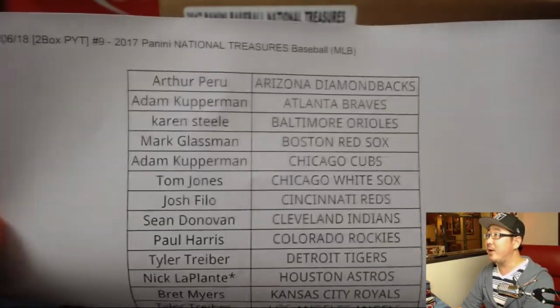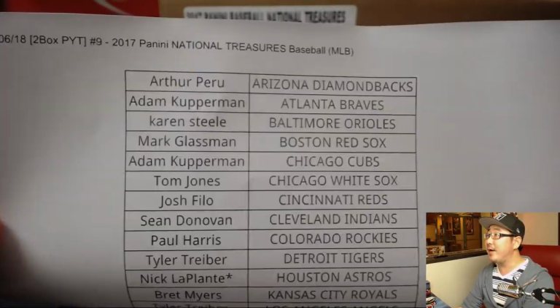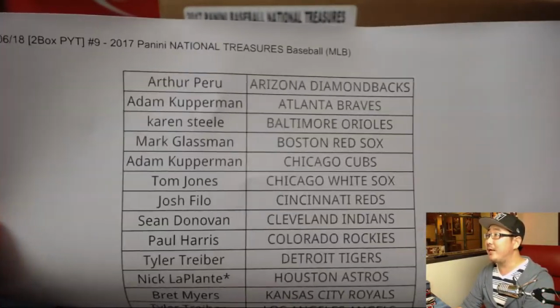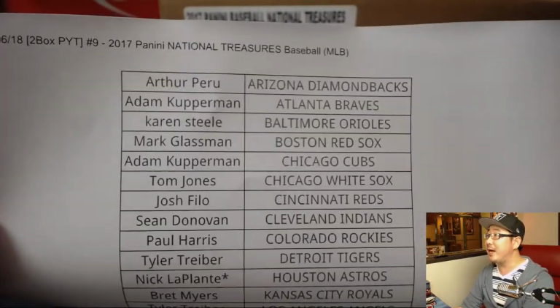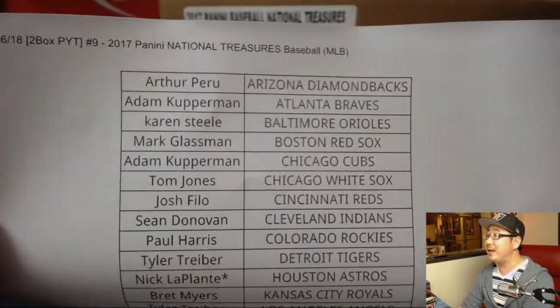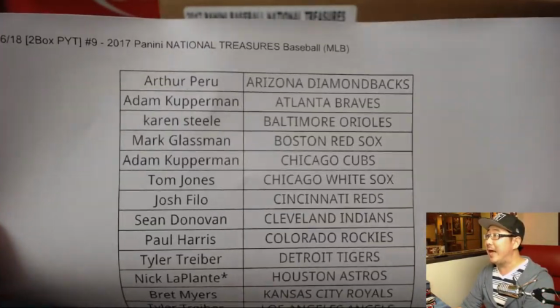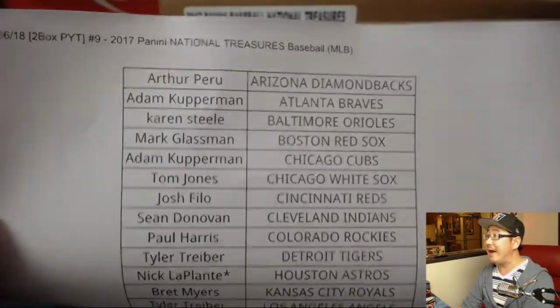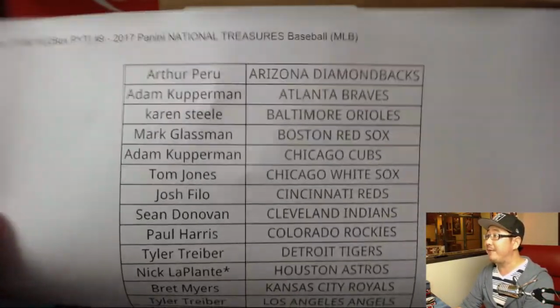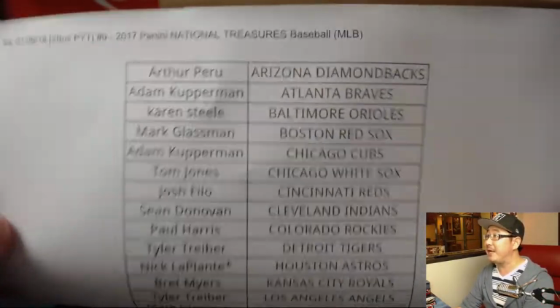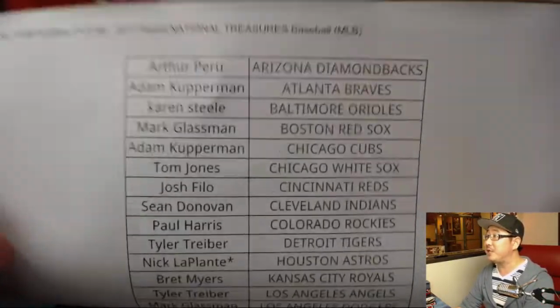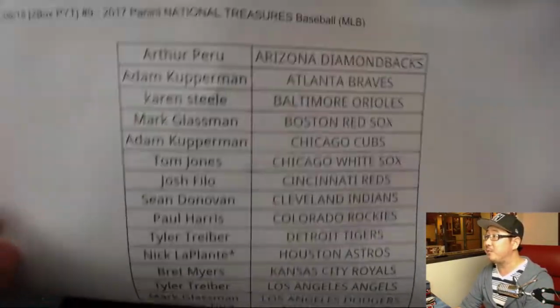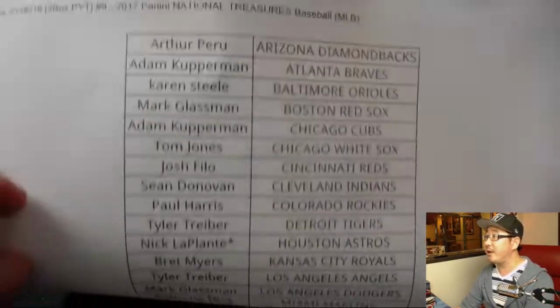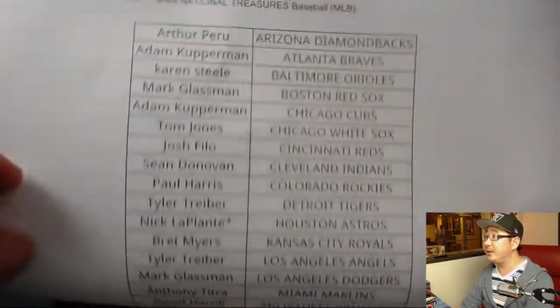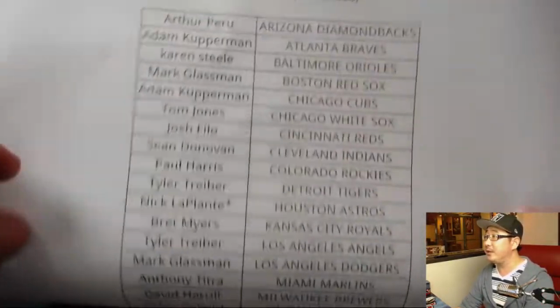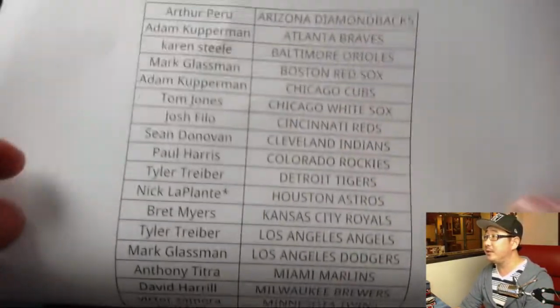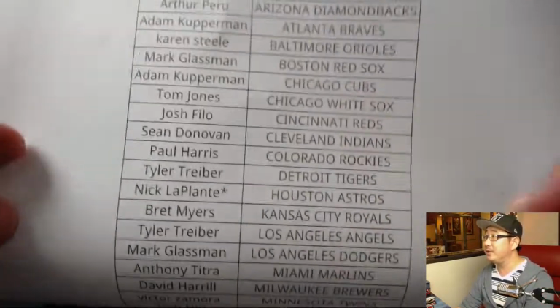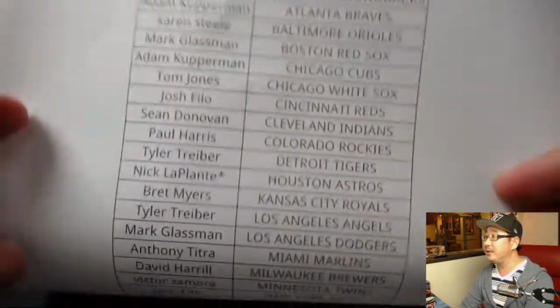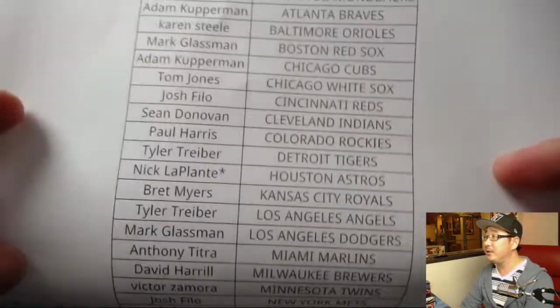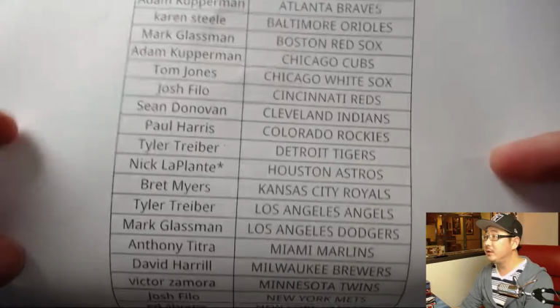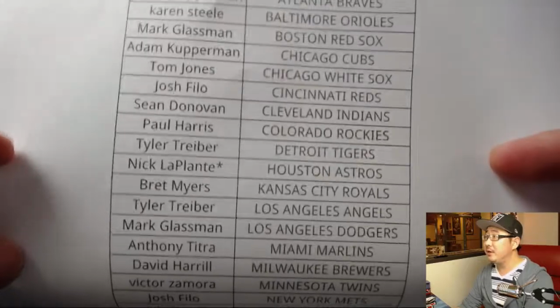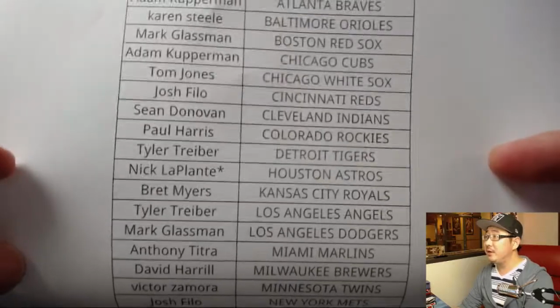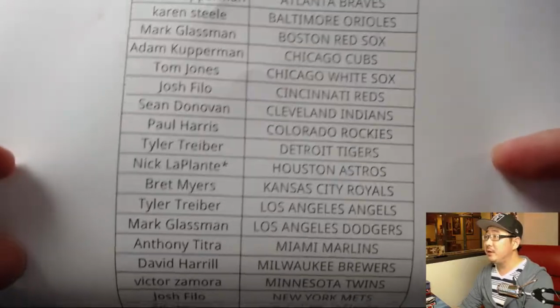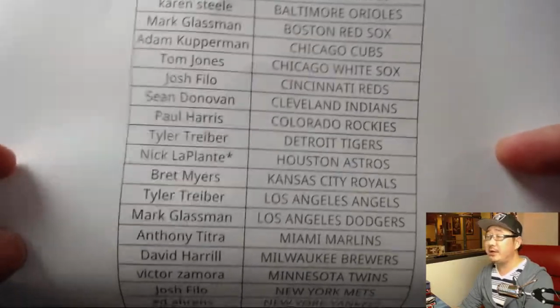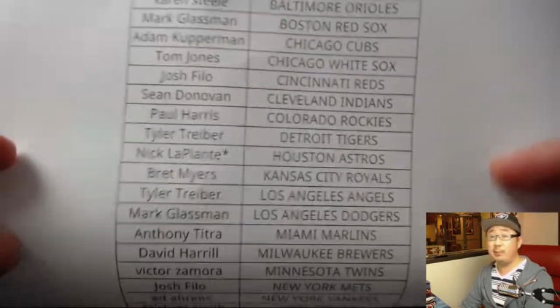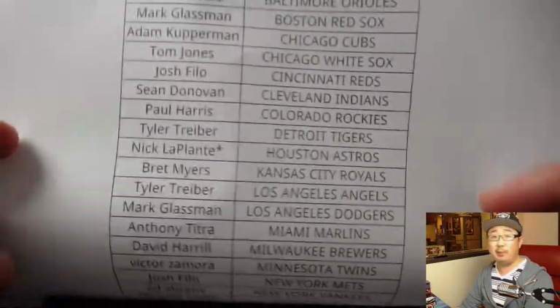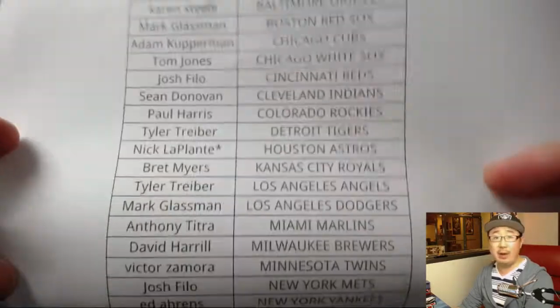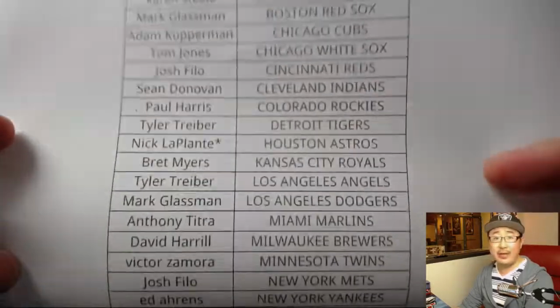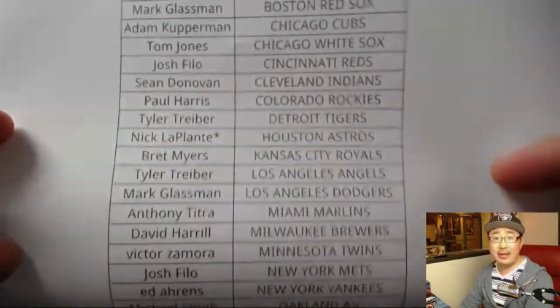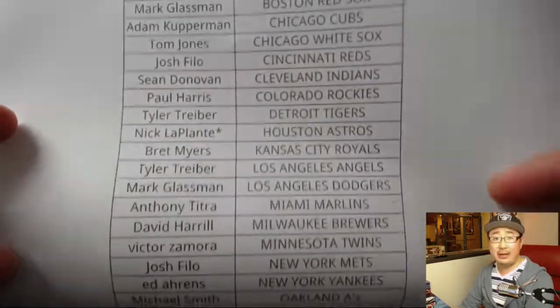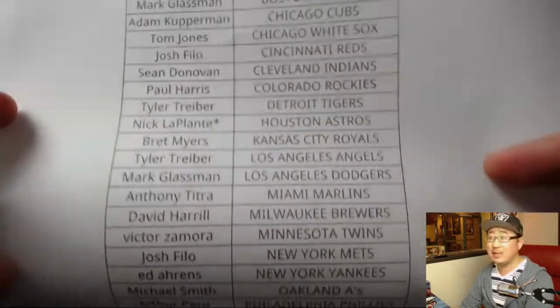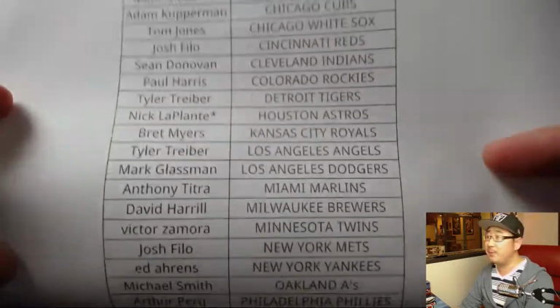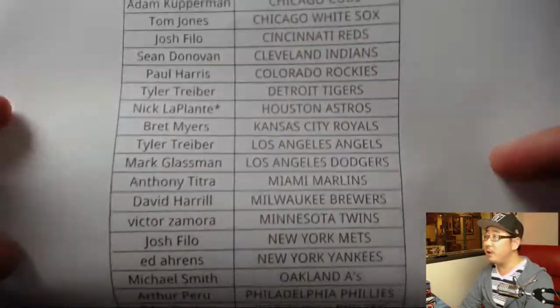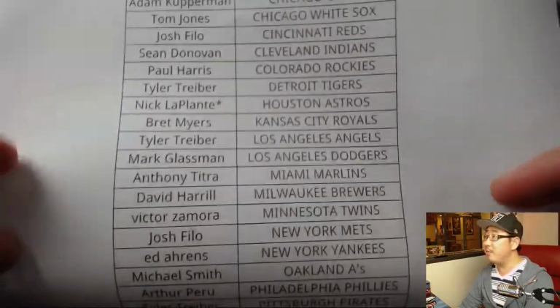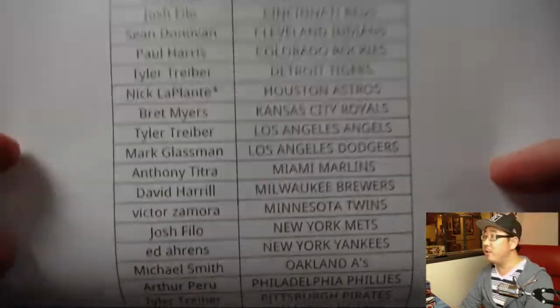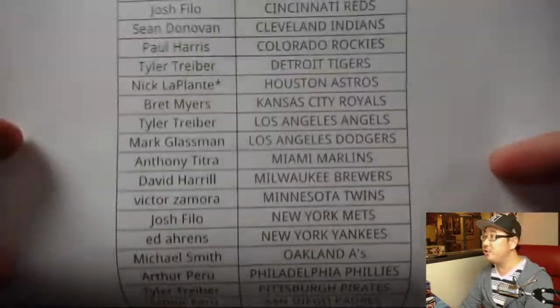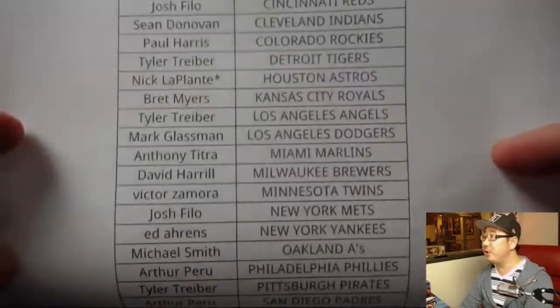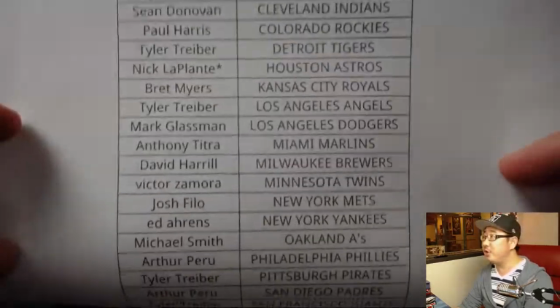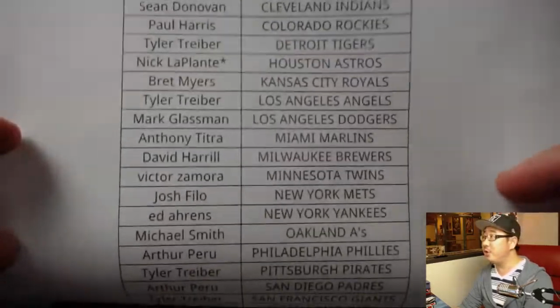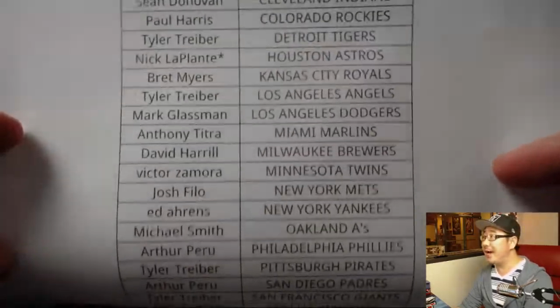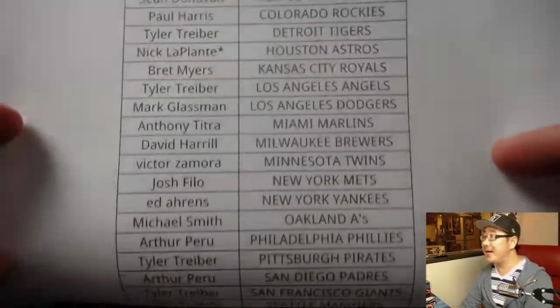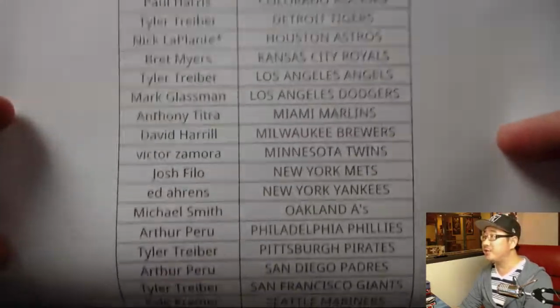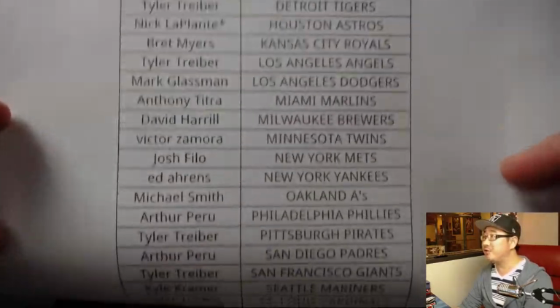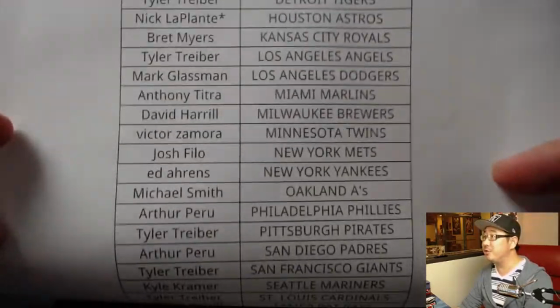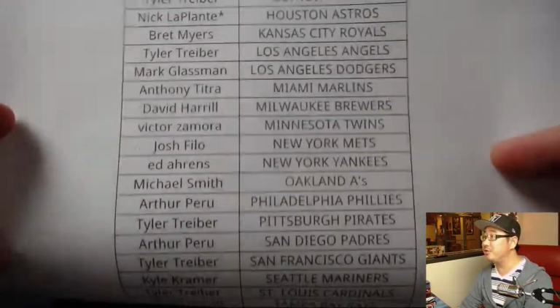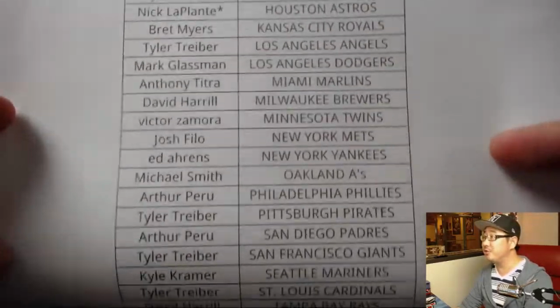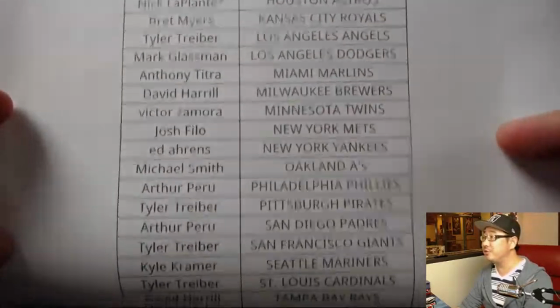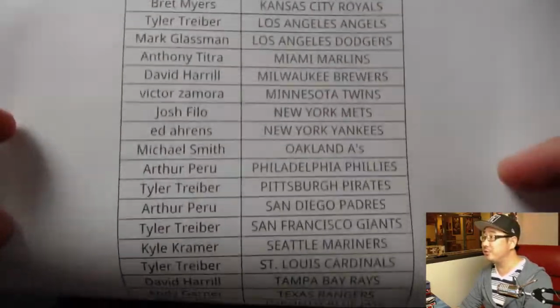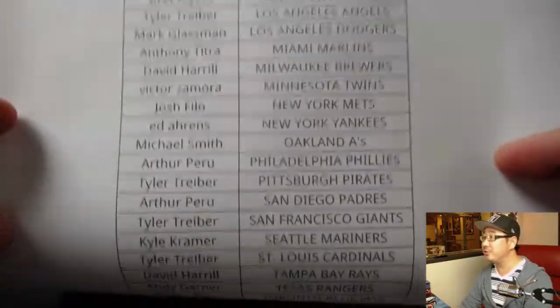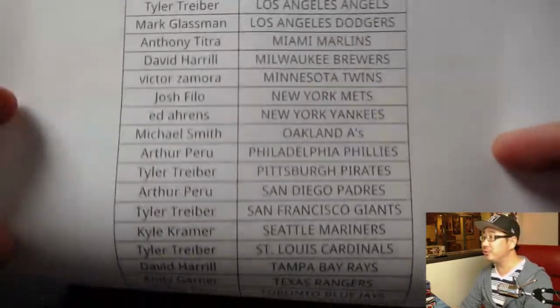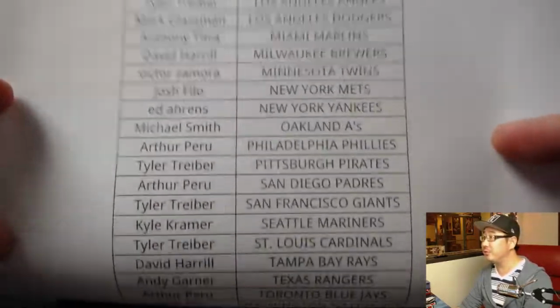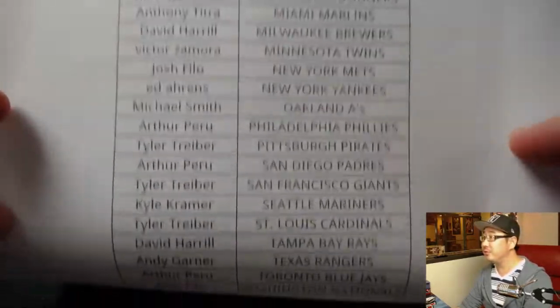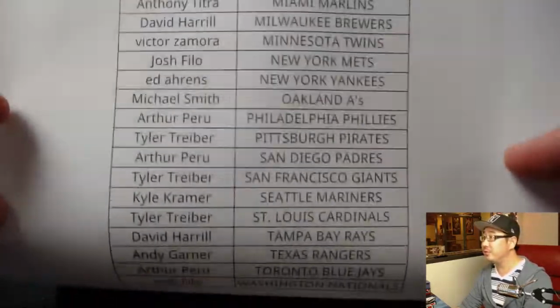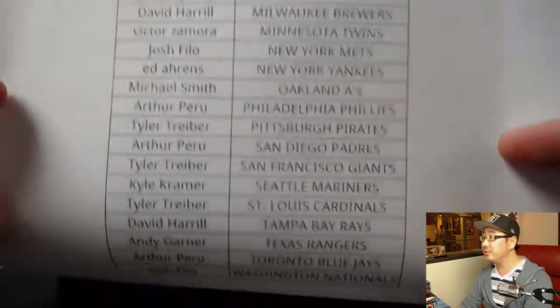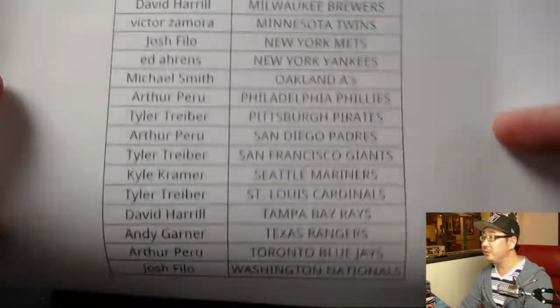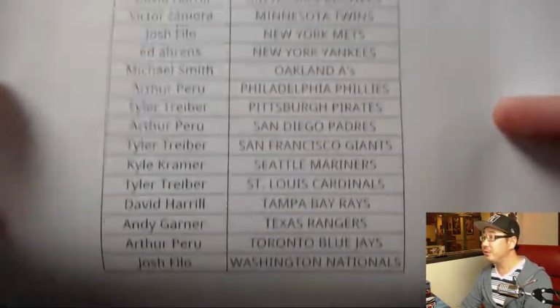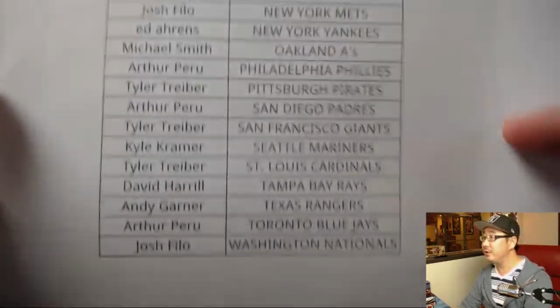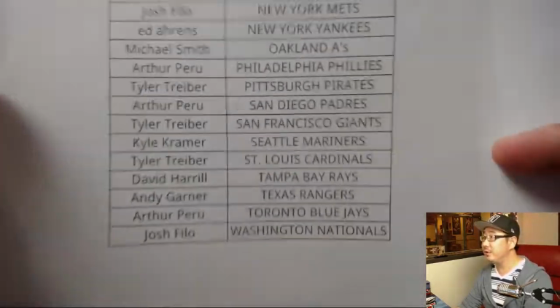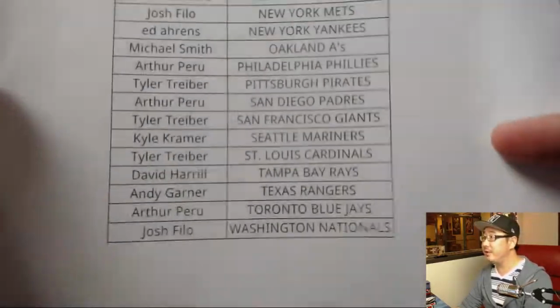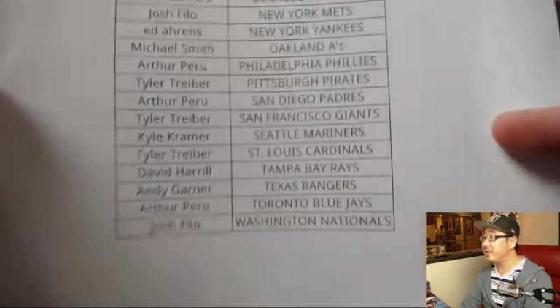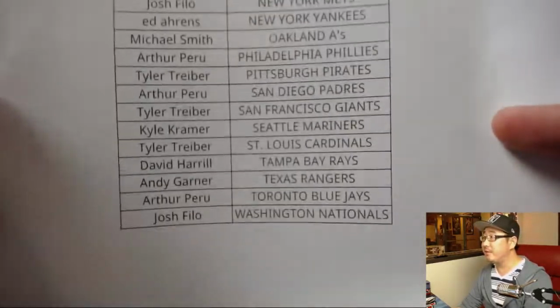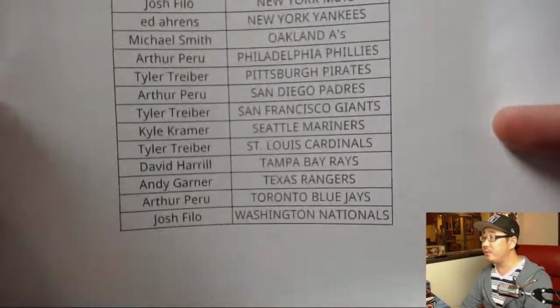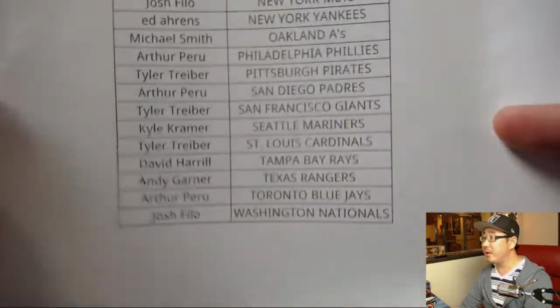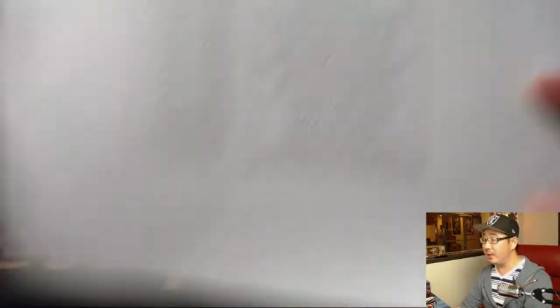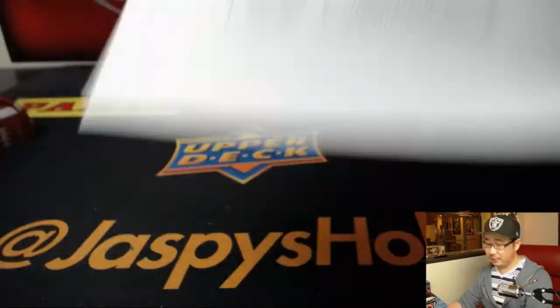Break nine, half-case break. Nick LaPlante with that last-bought mojo, Astros. There's everyone else.